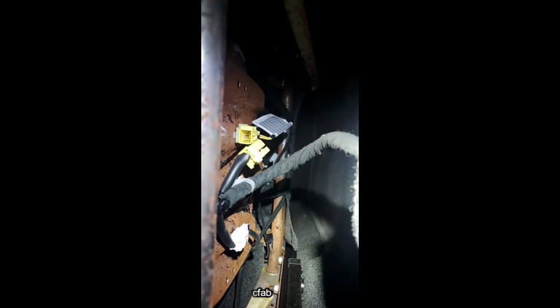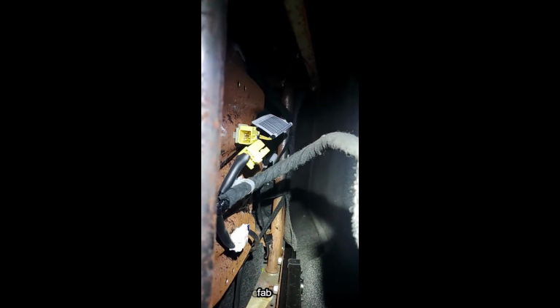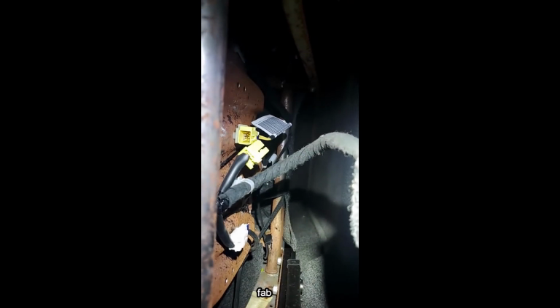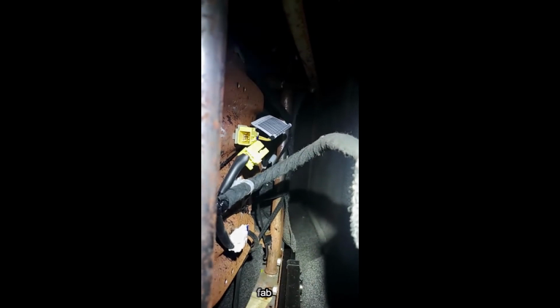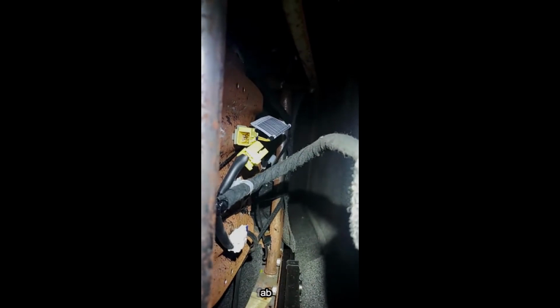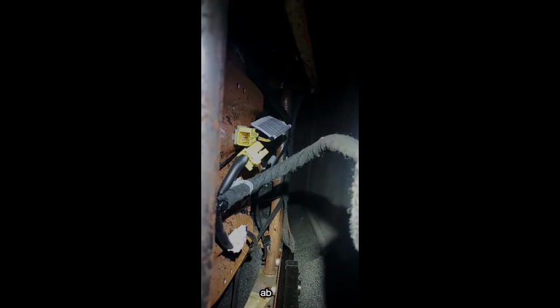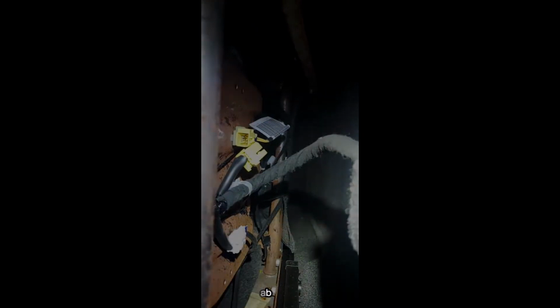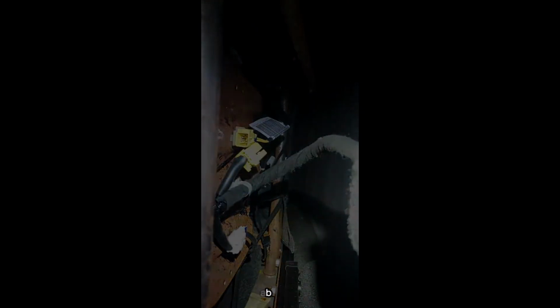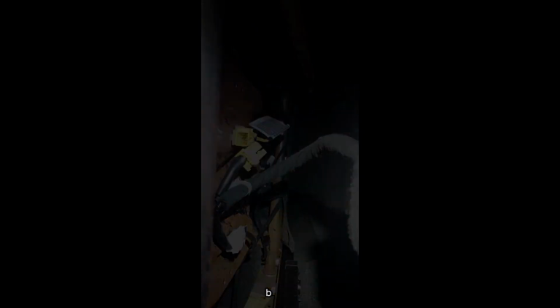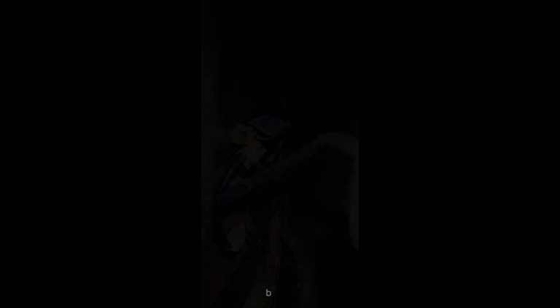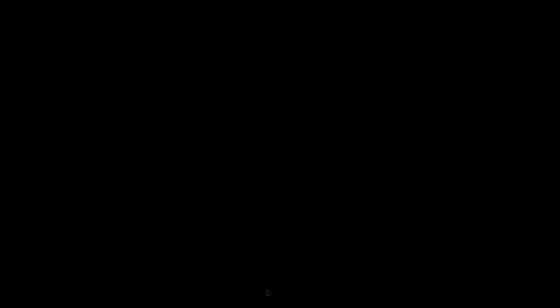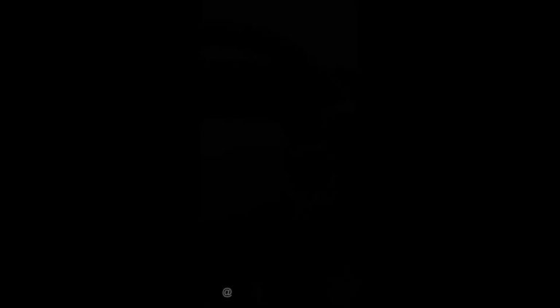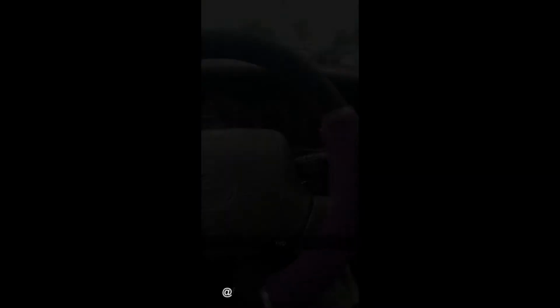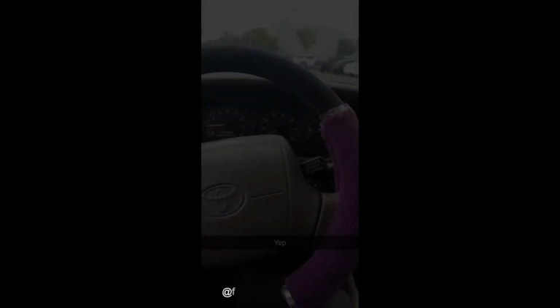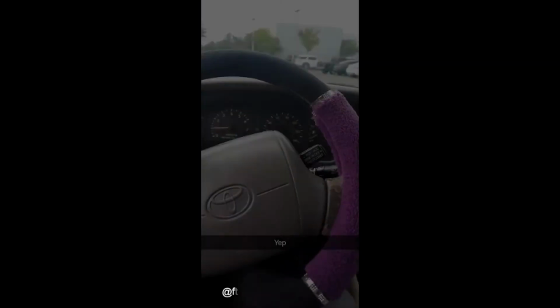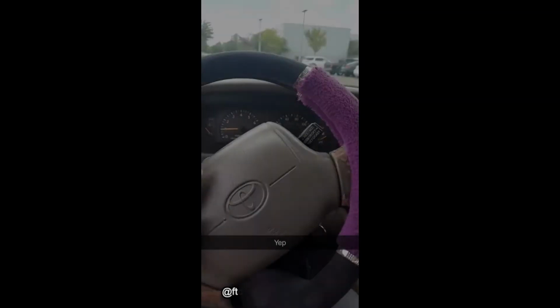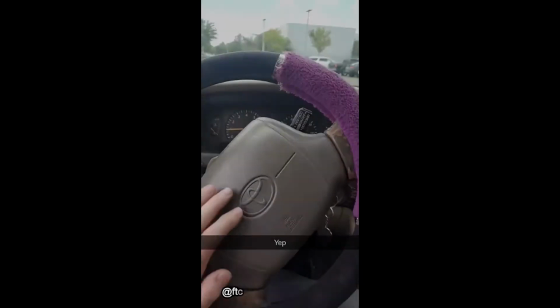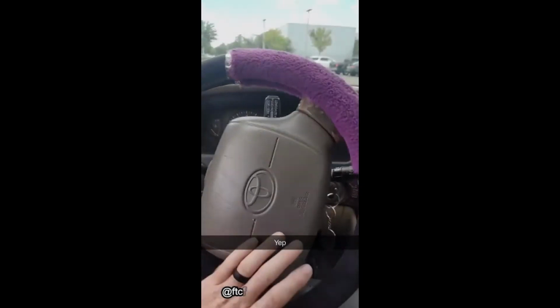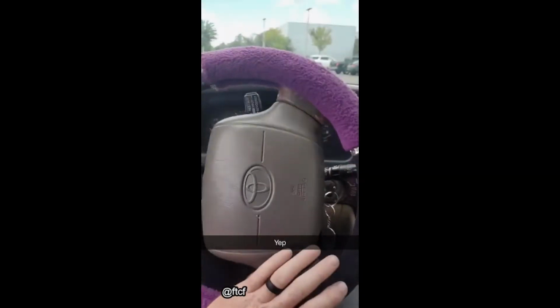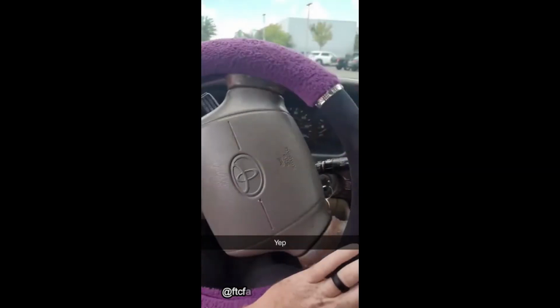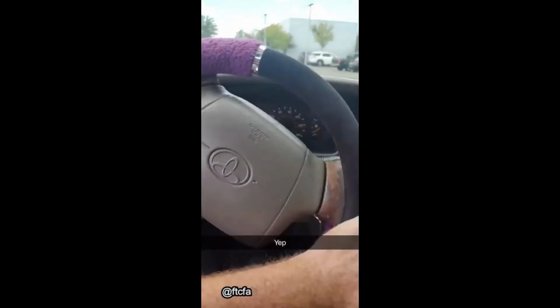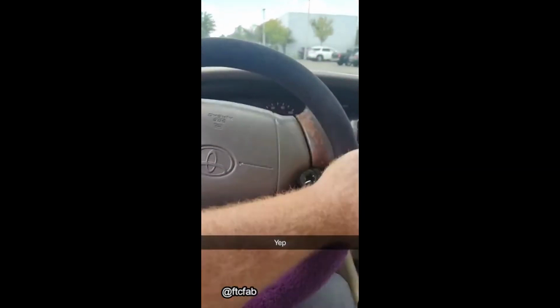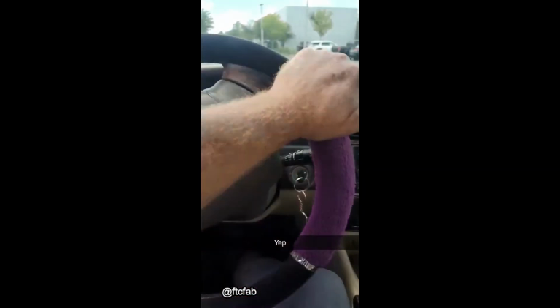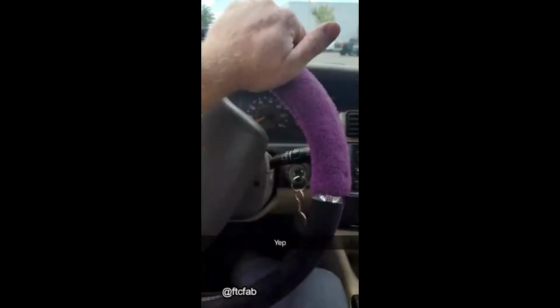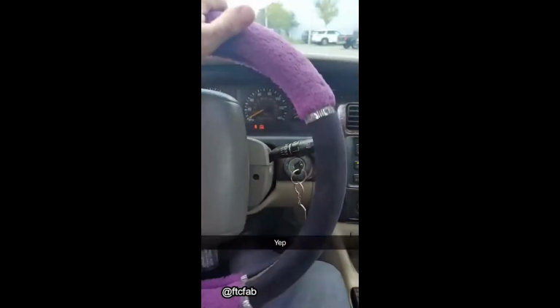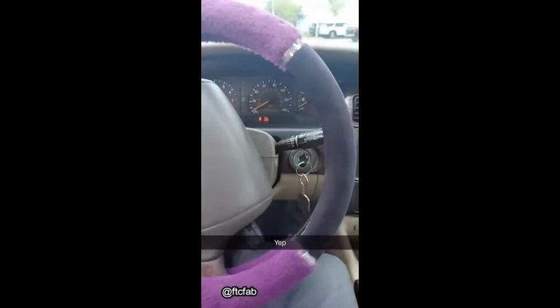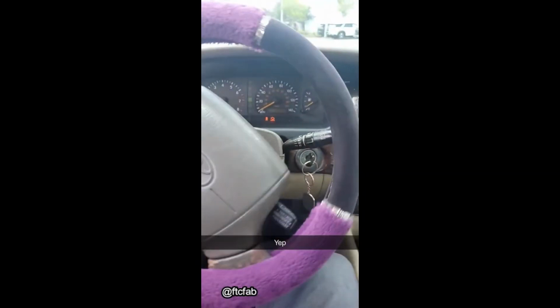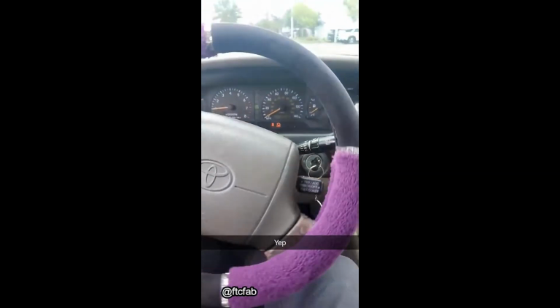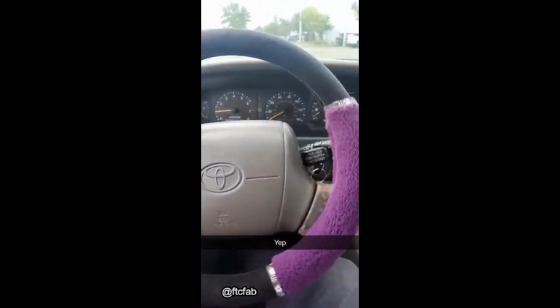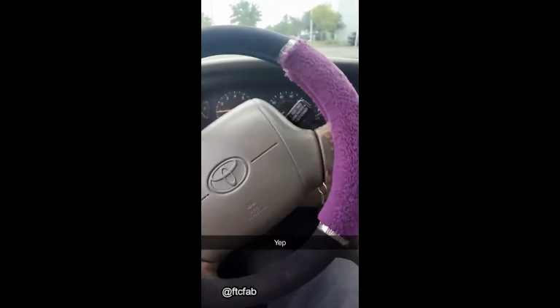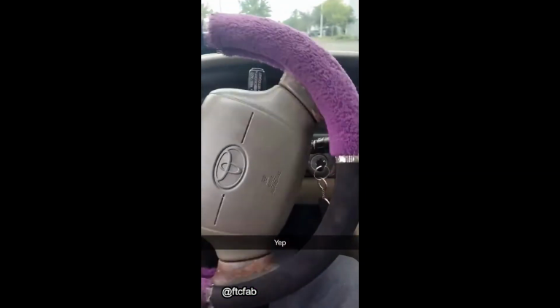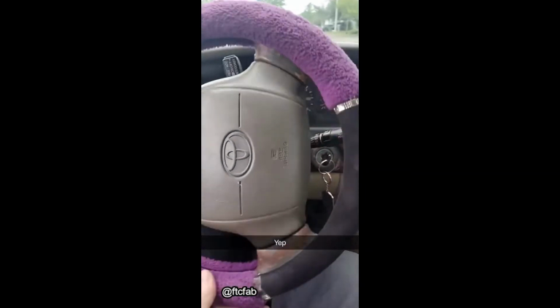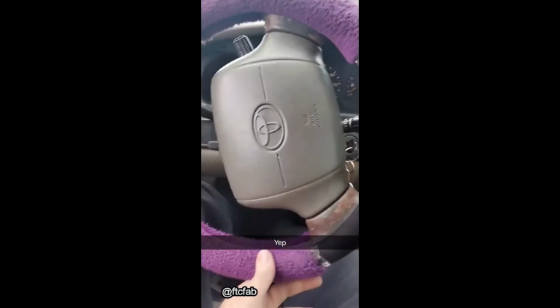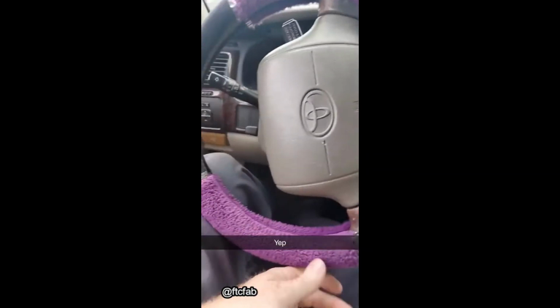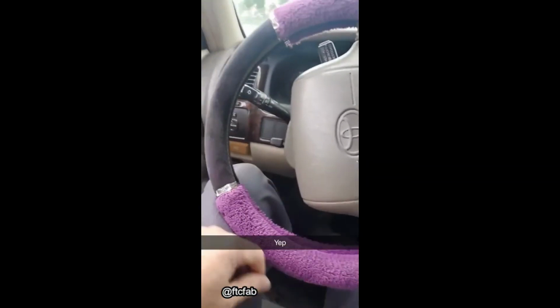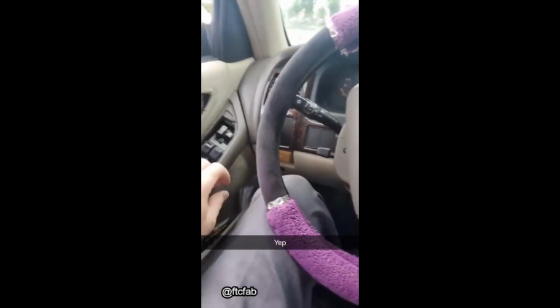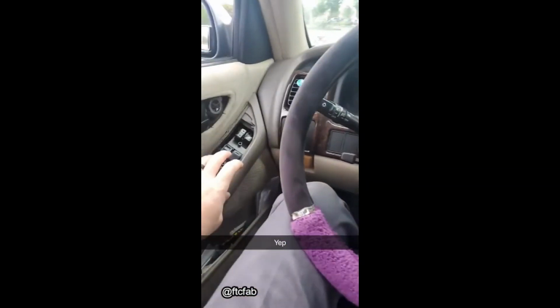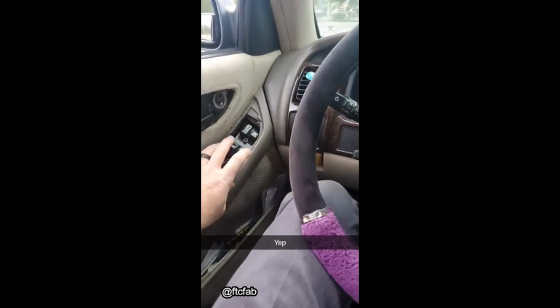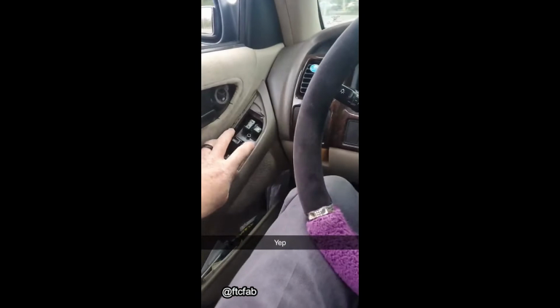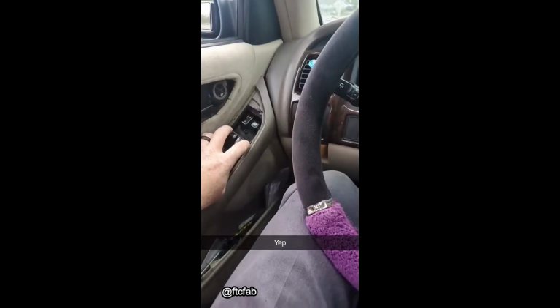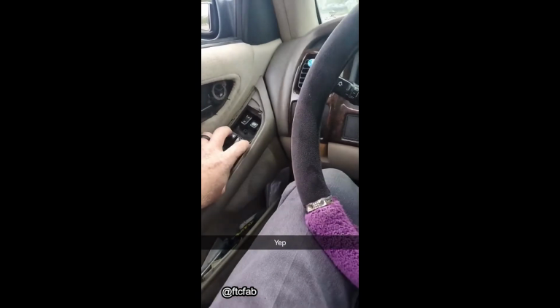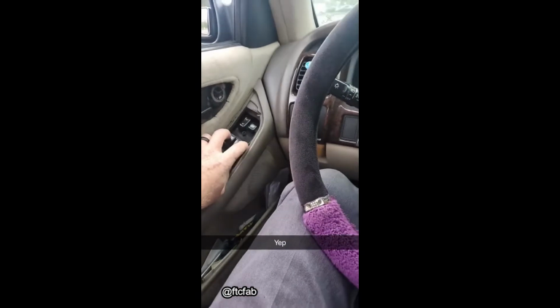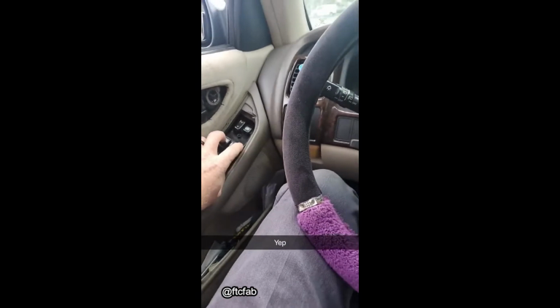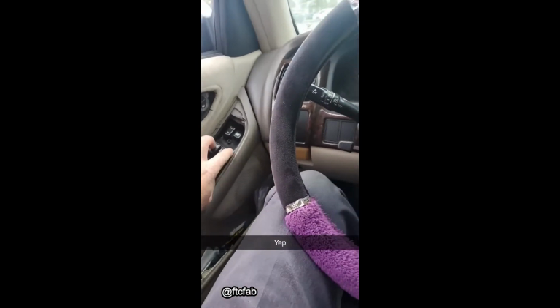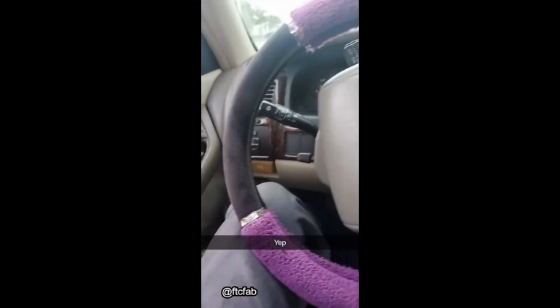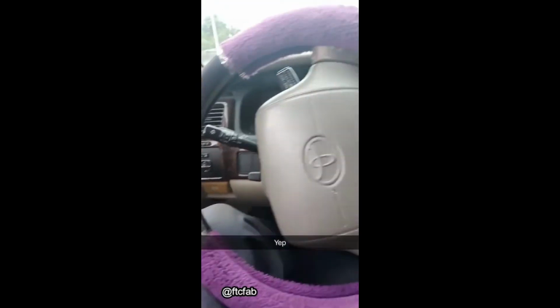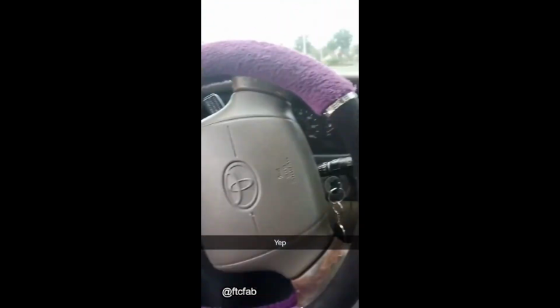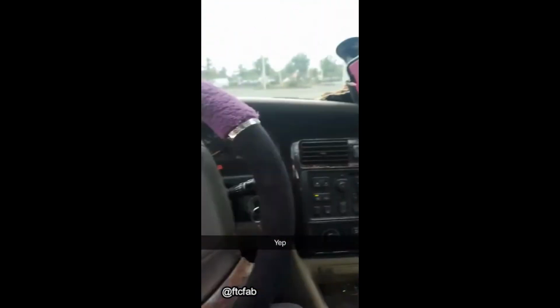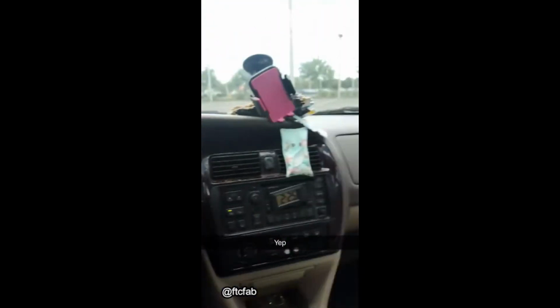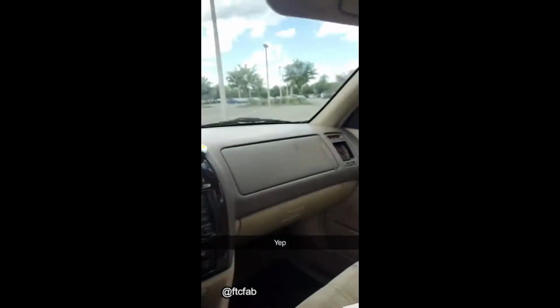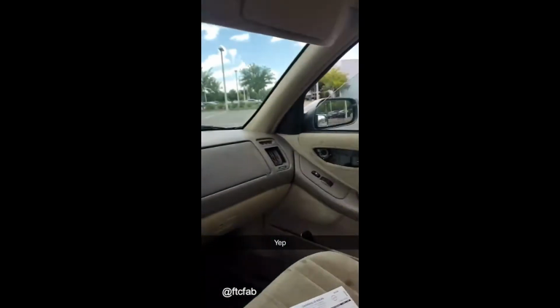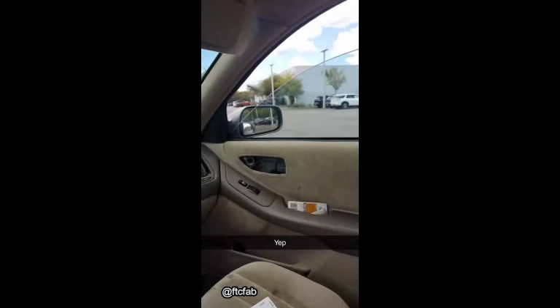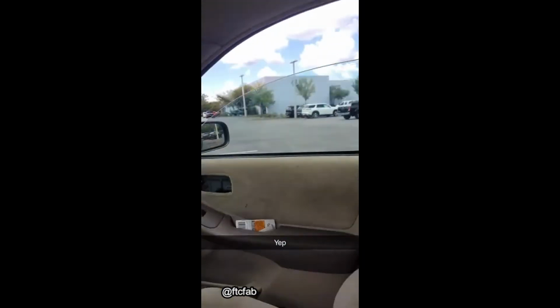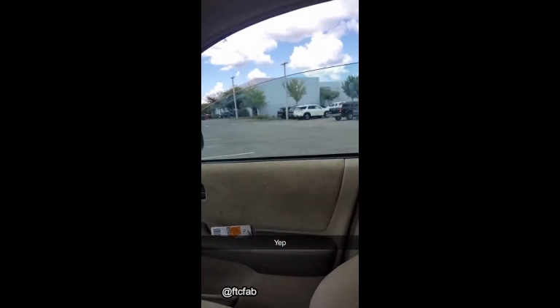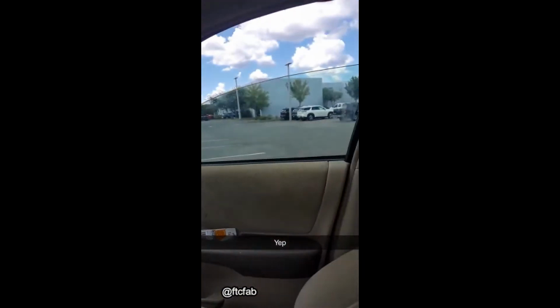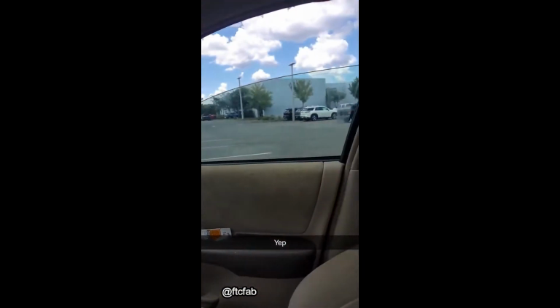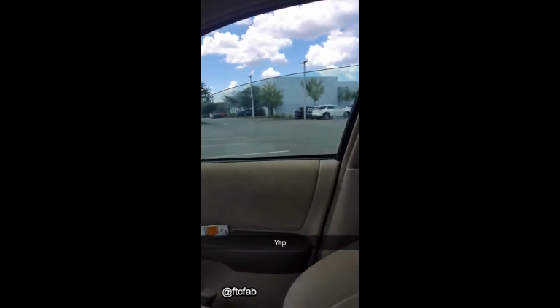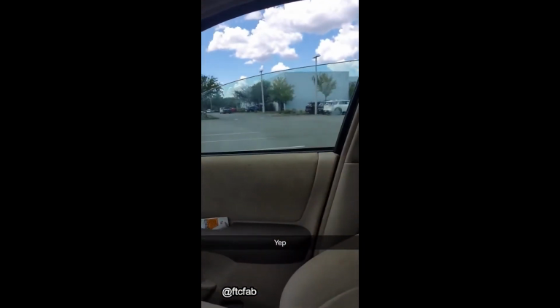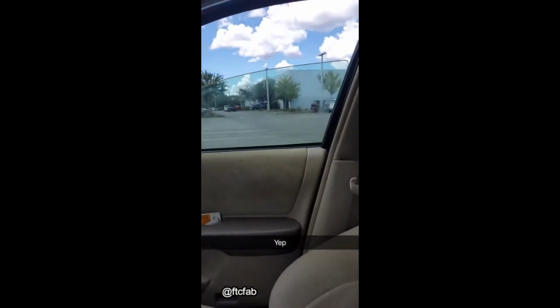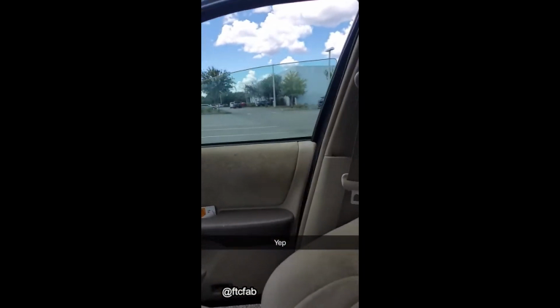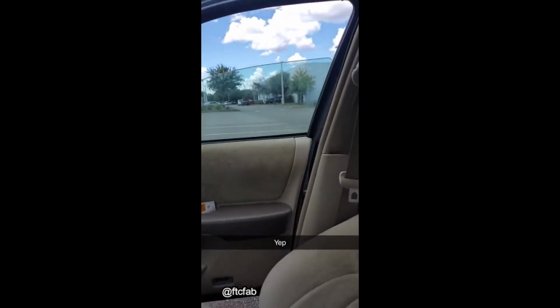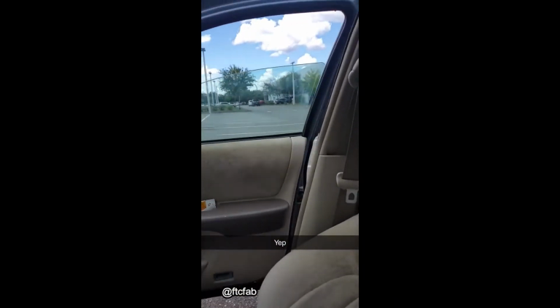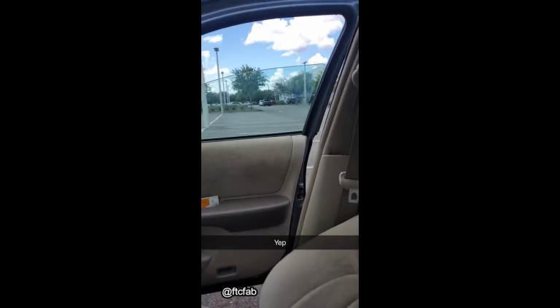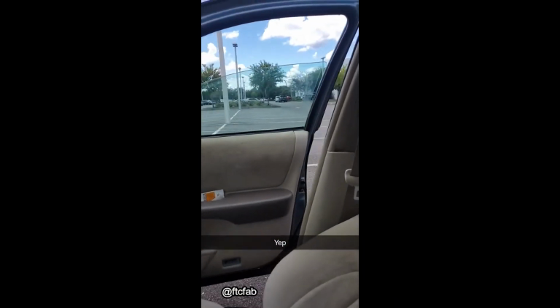That's not warranty. Customer states when turning left and rolling the passenger window down, the door opens.